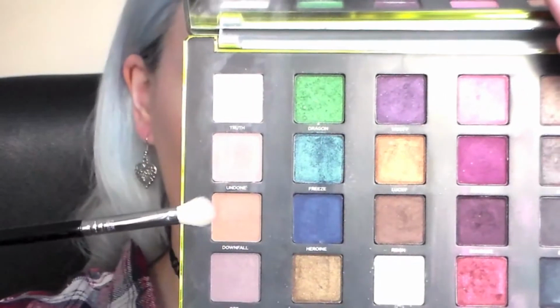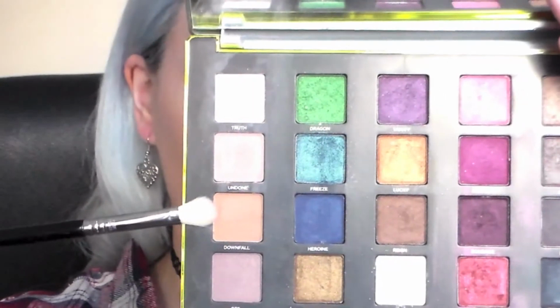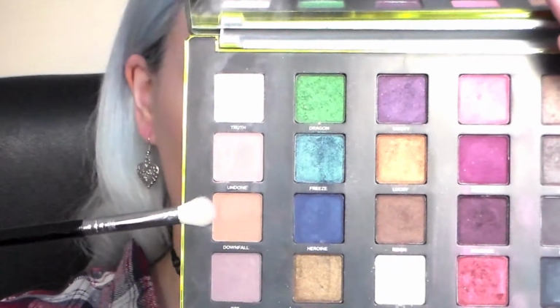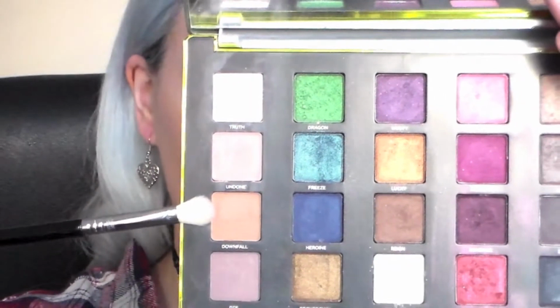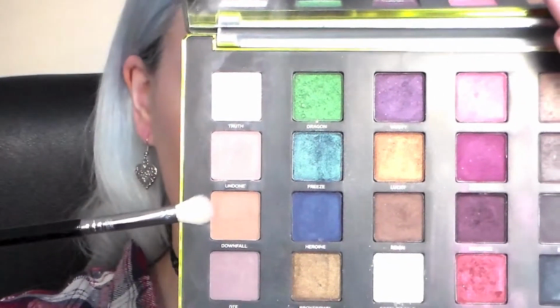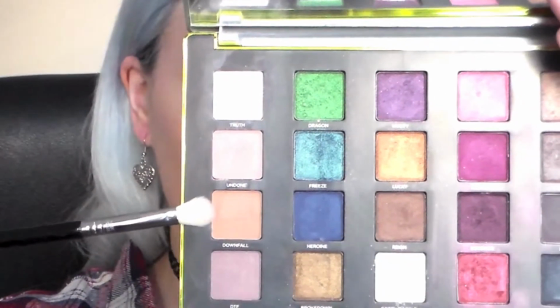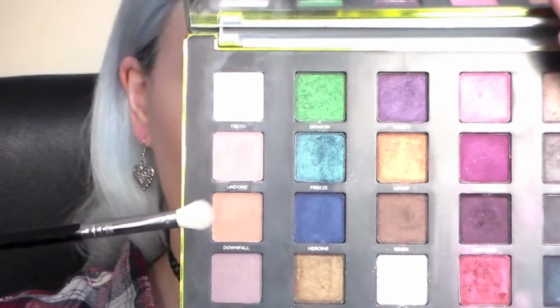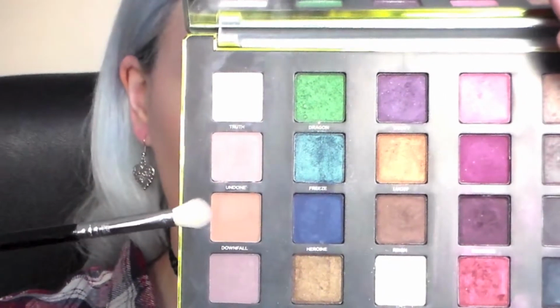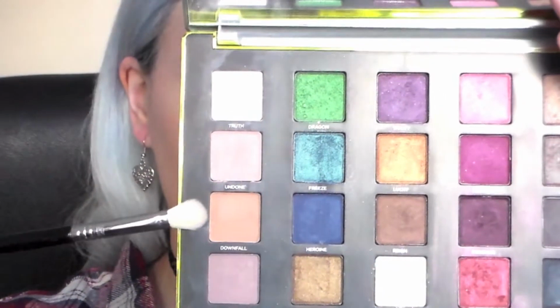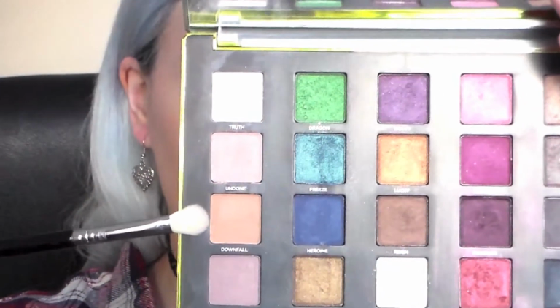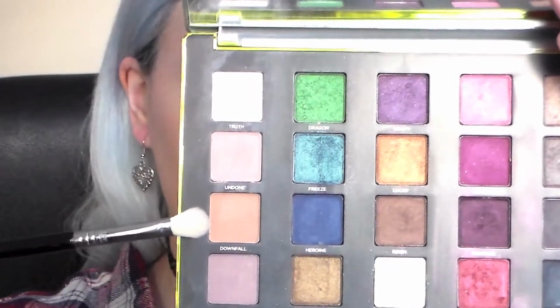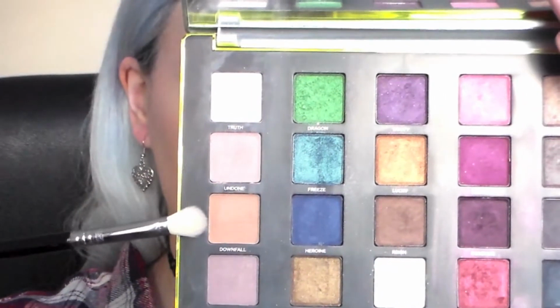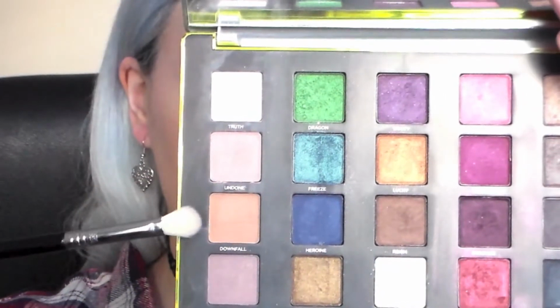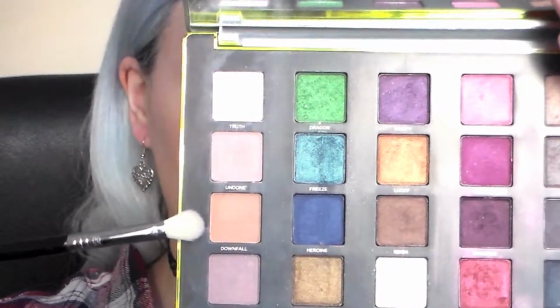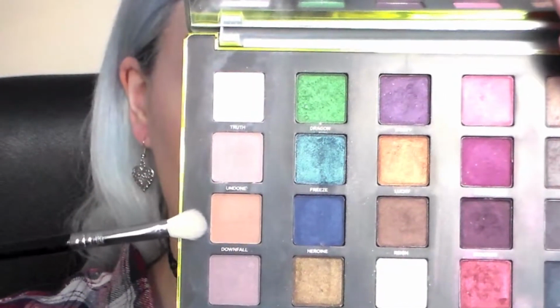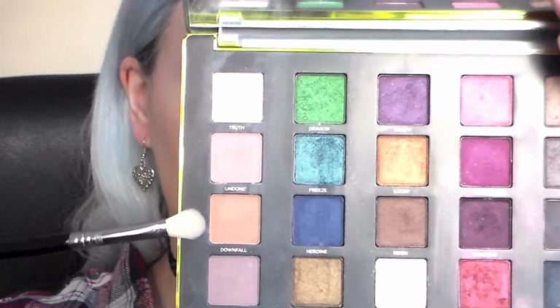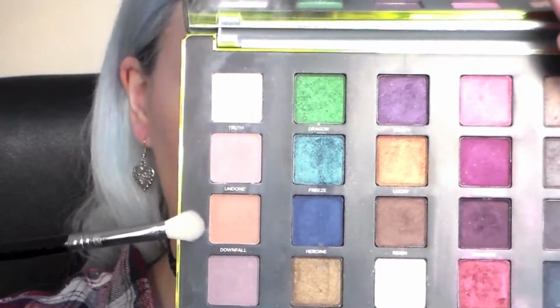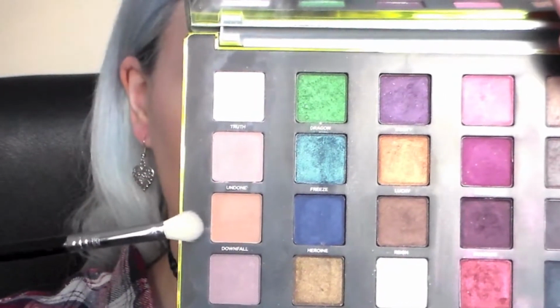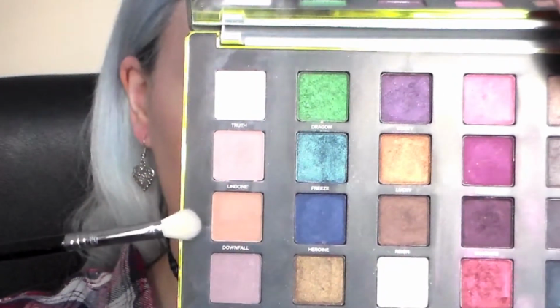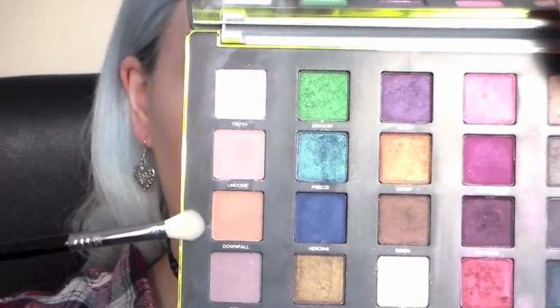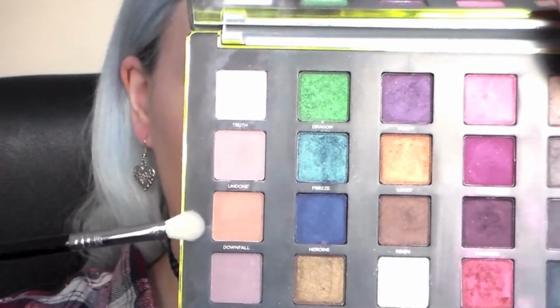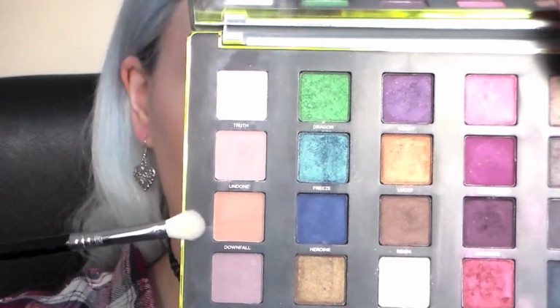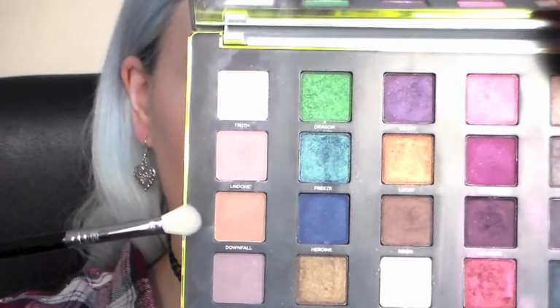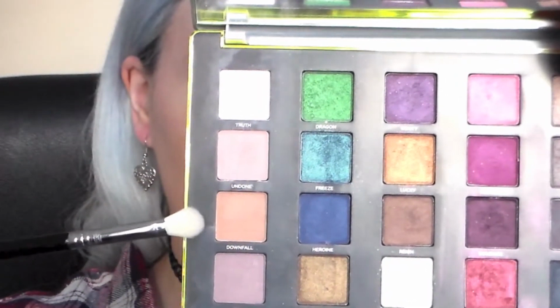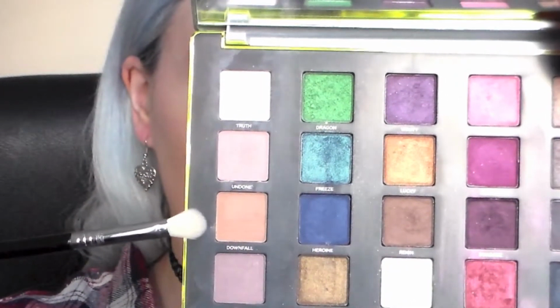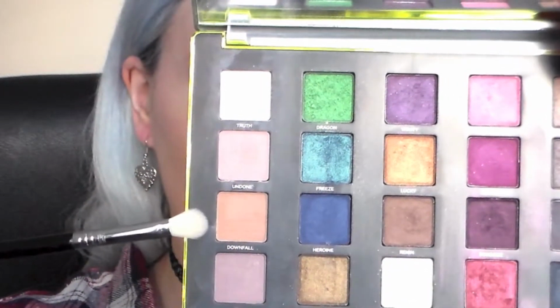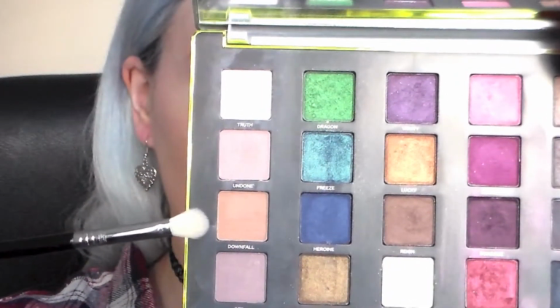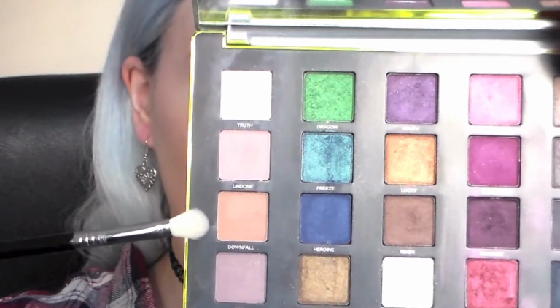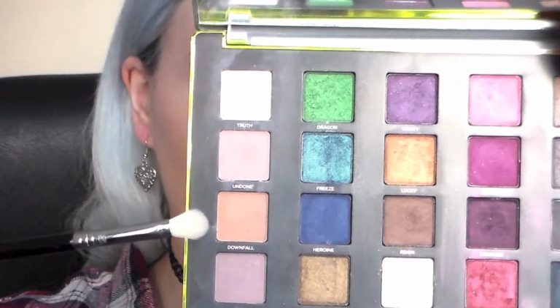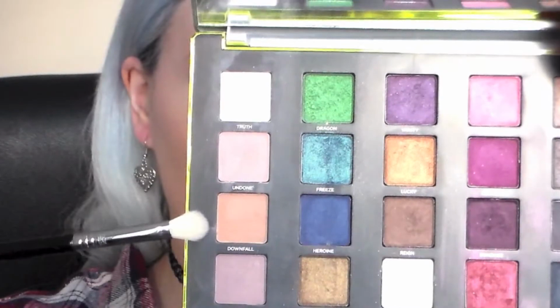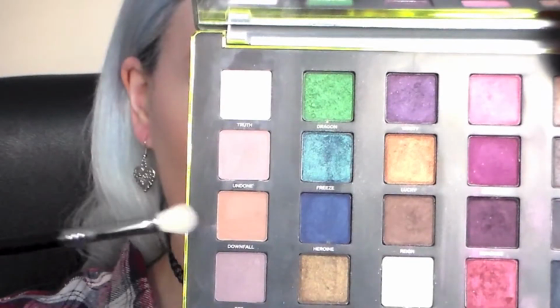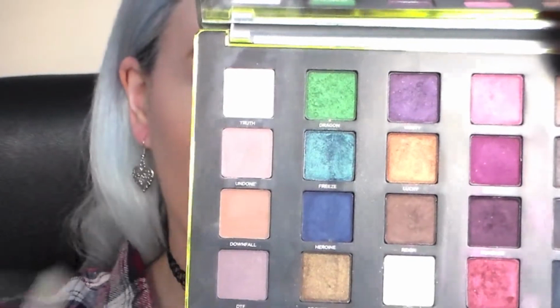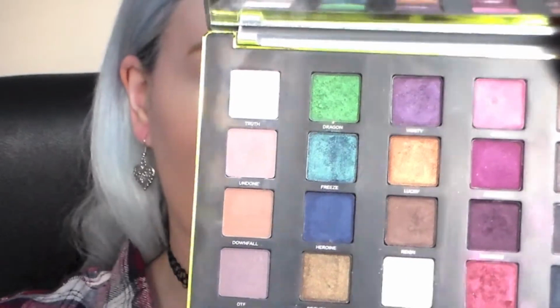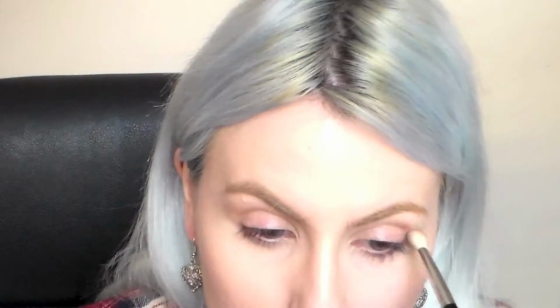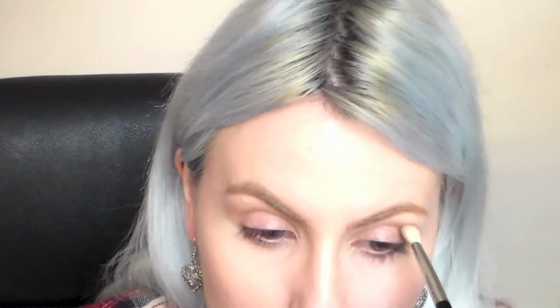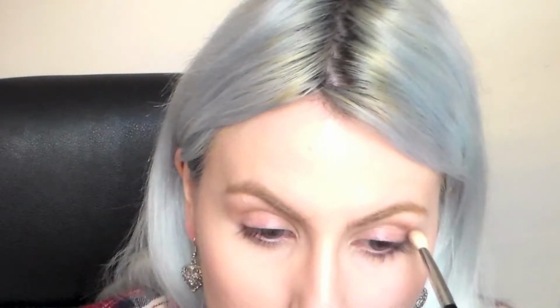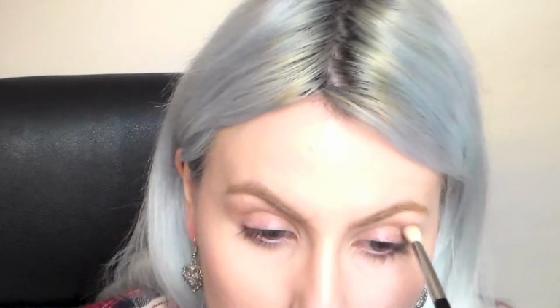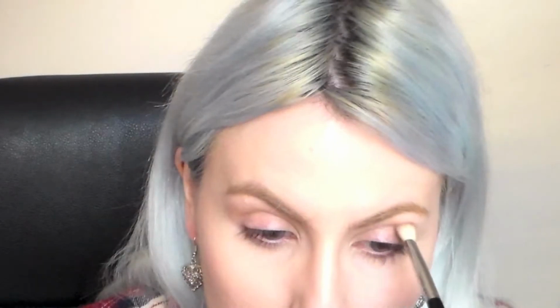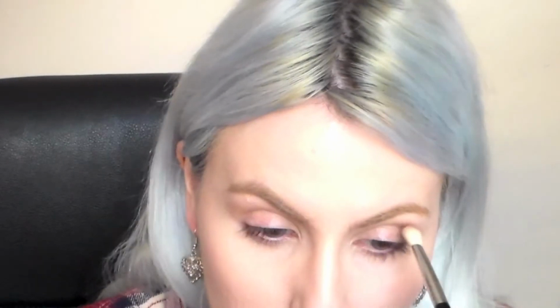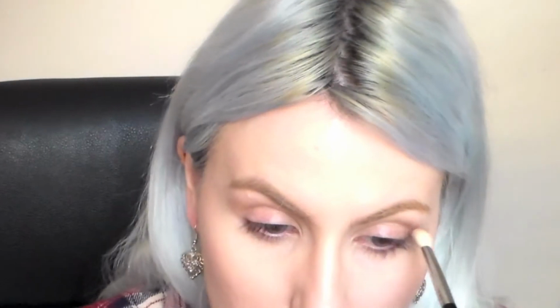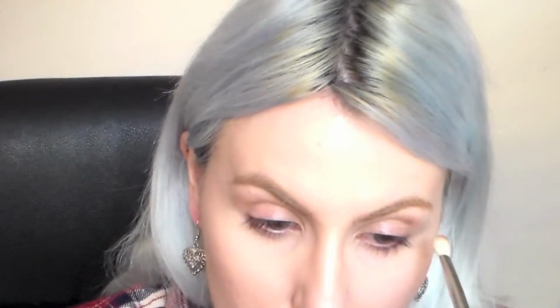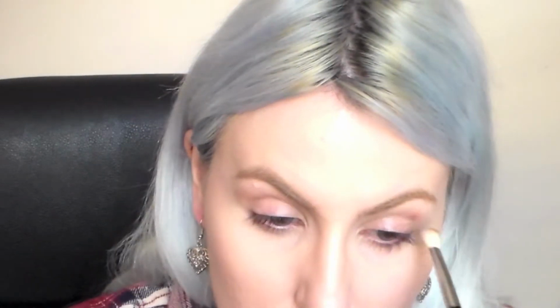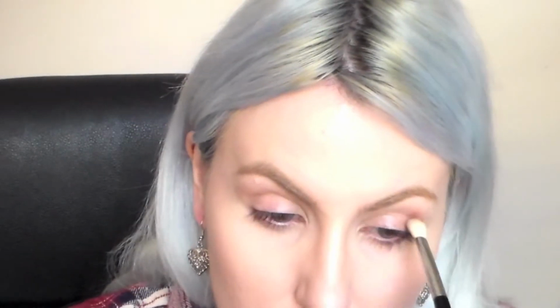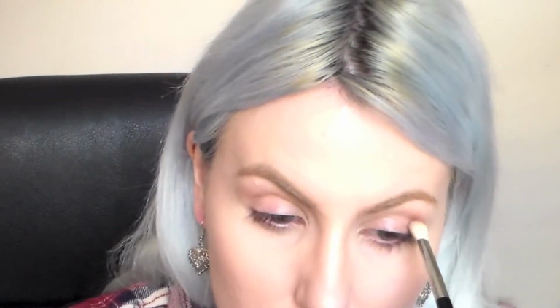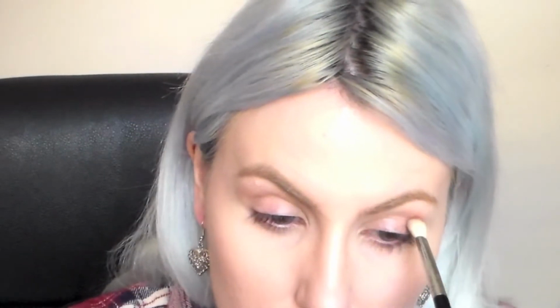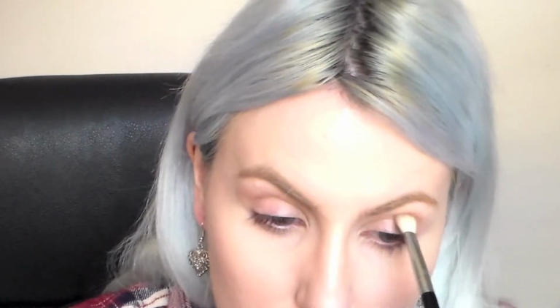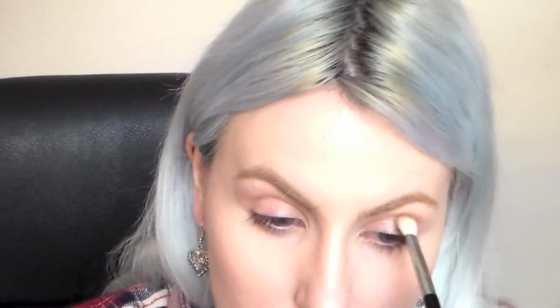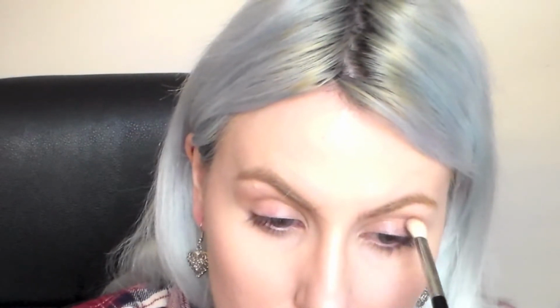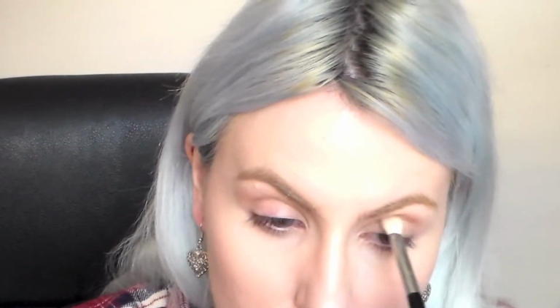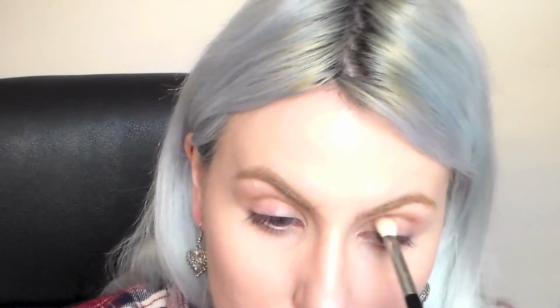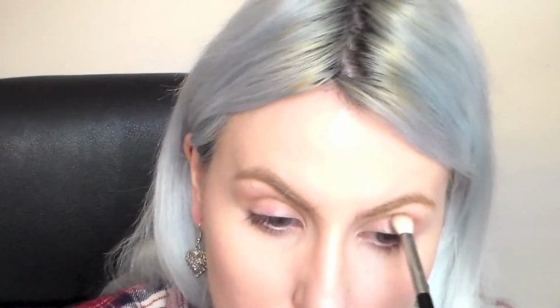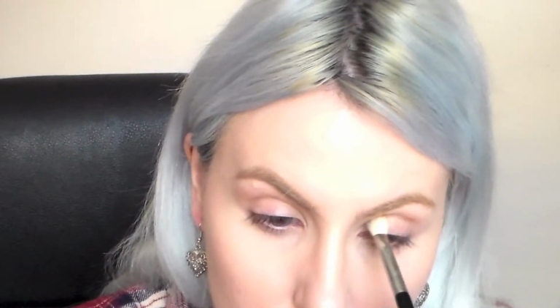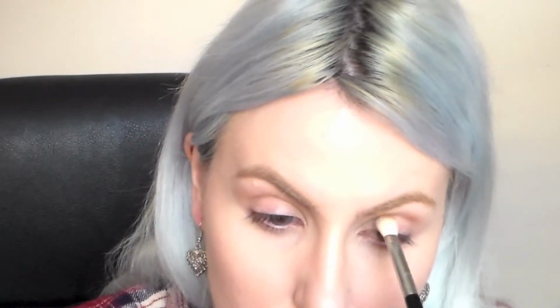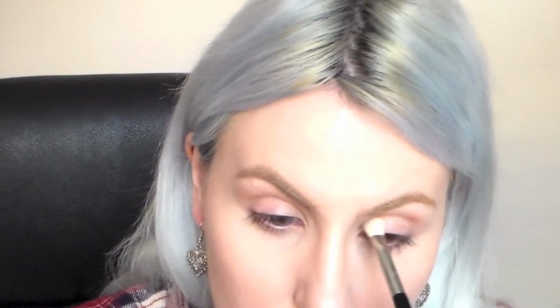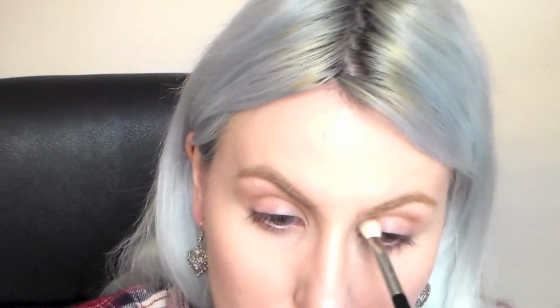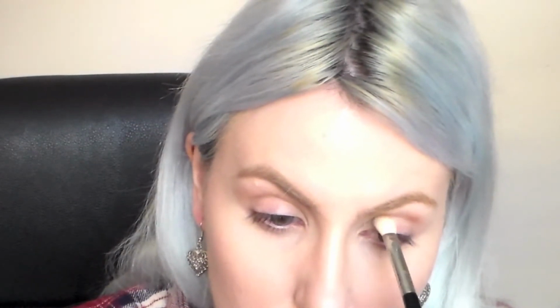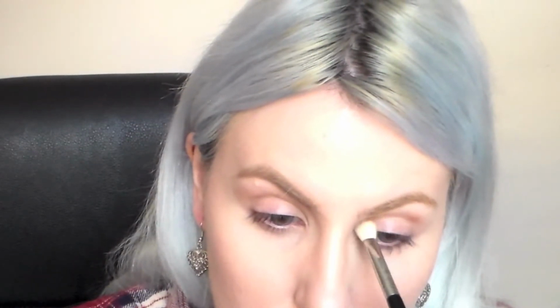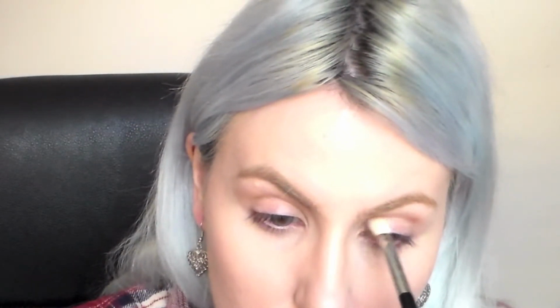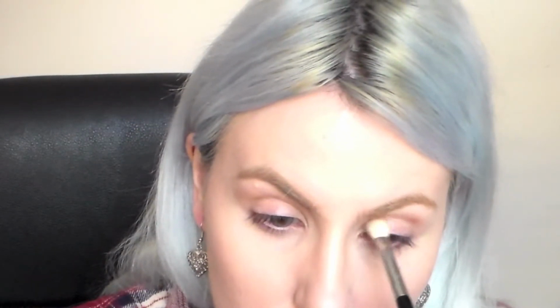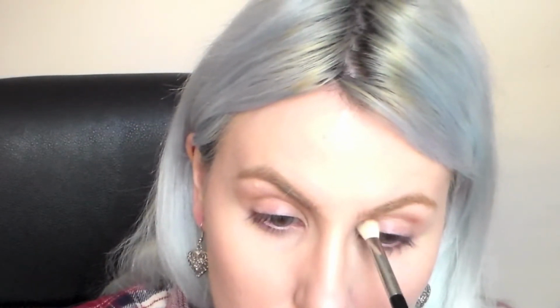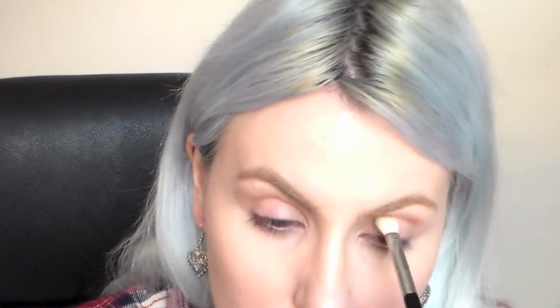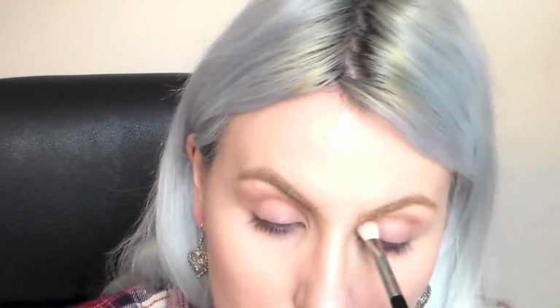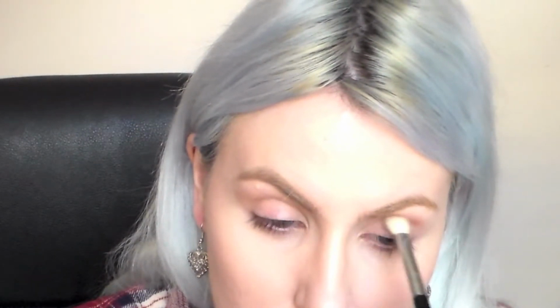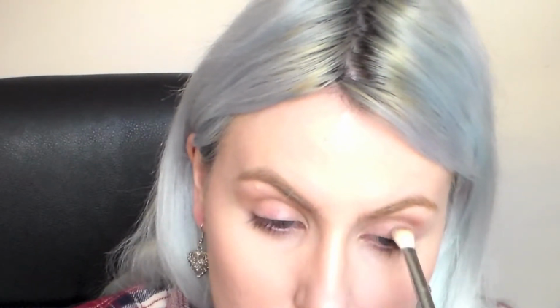So firstly I went into Downfall and I took that on a Sigma E25 blending brush and just put that through my crease.